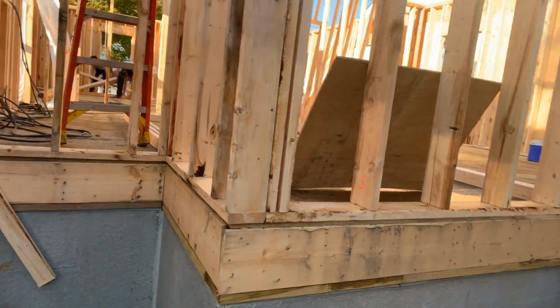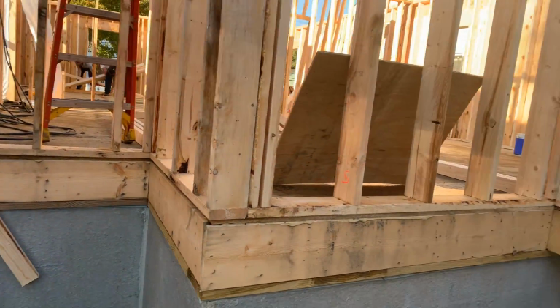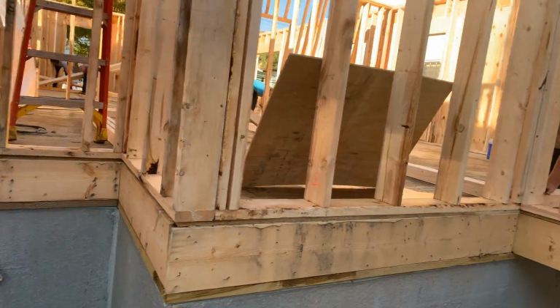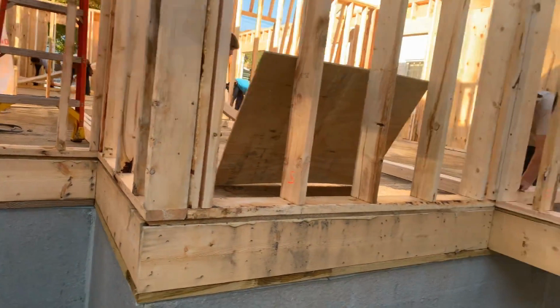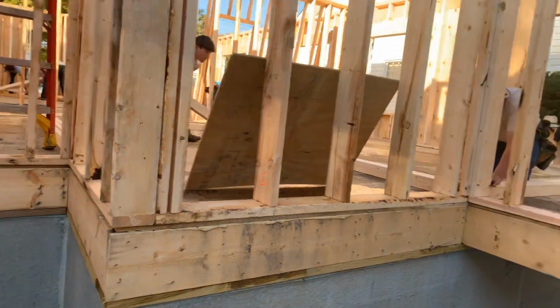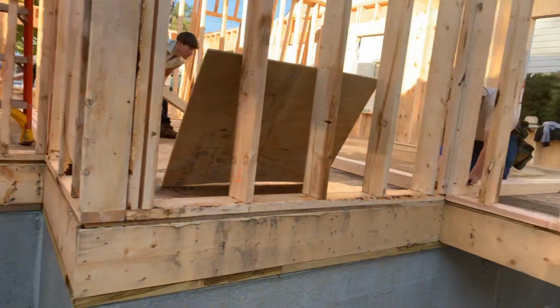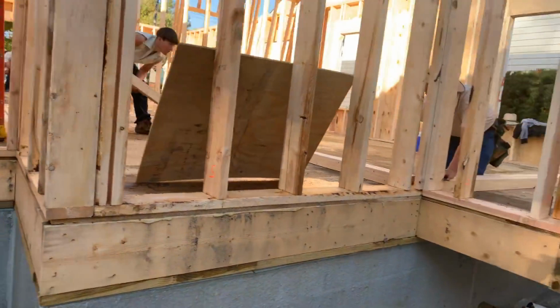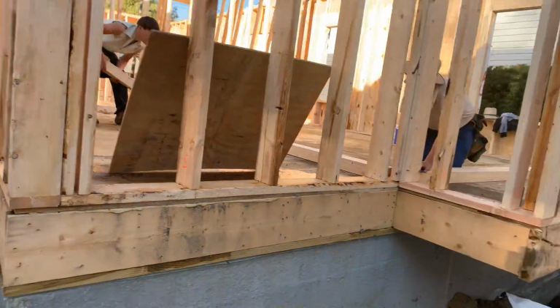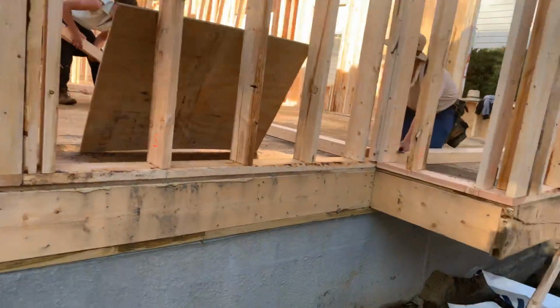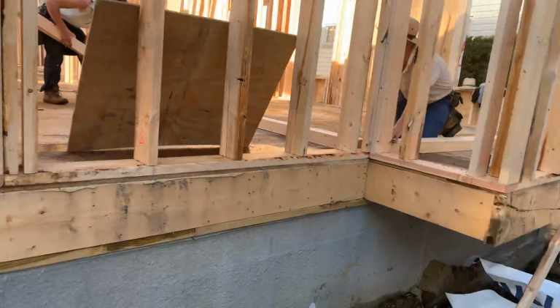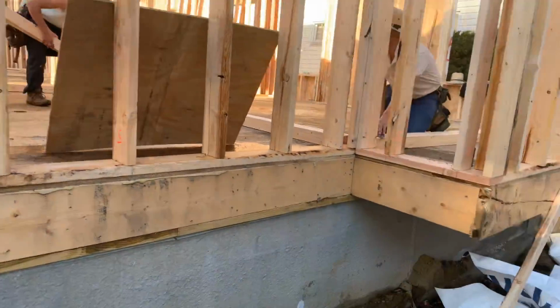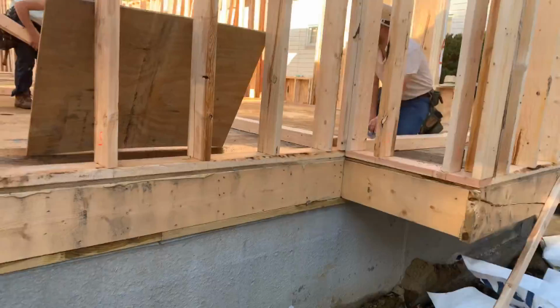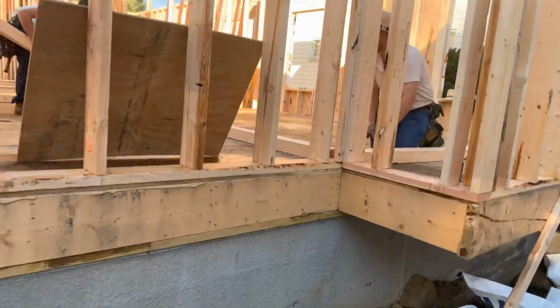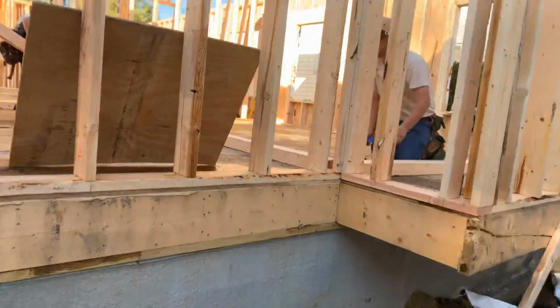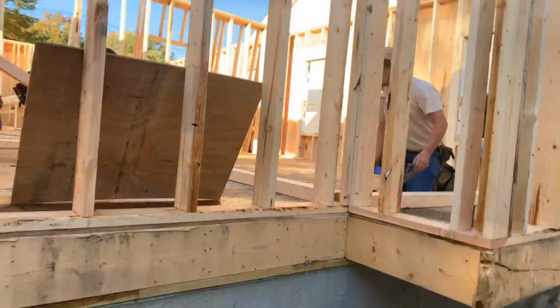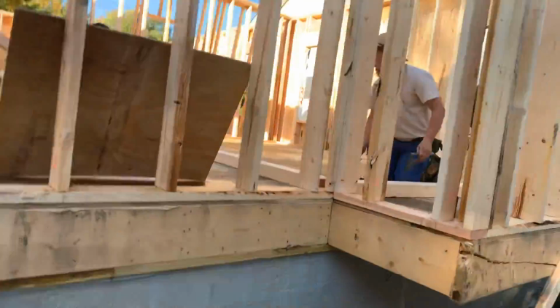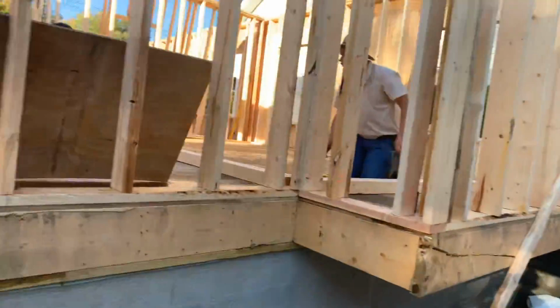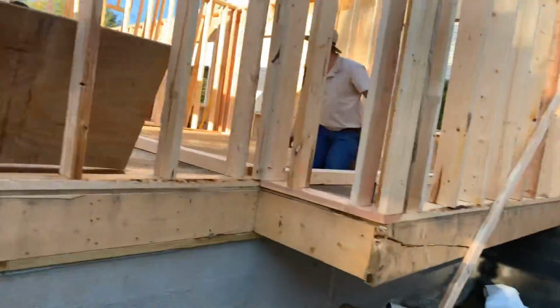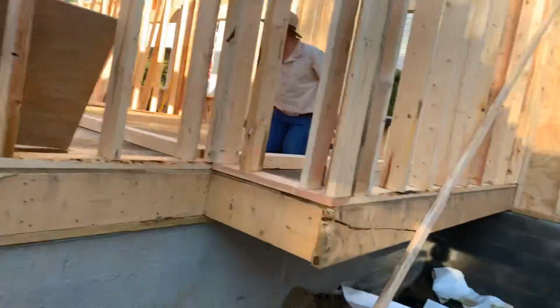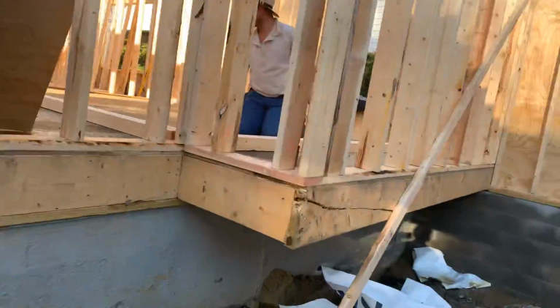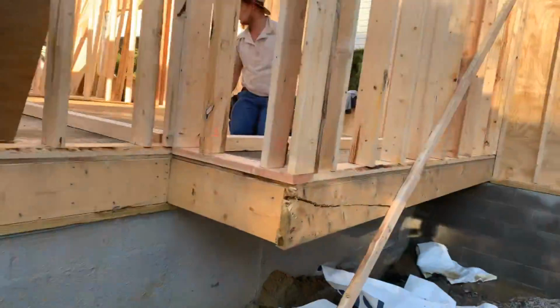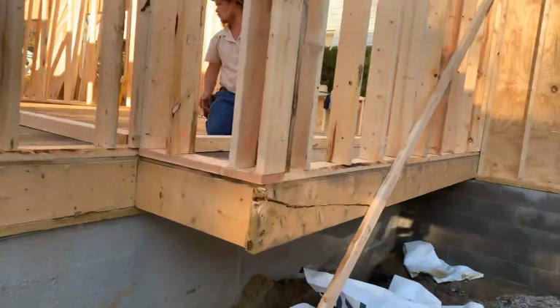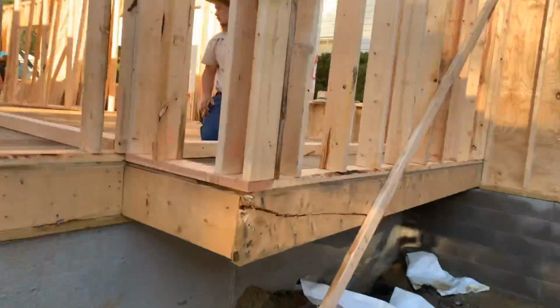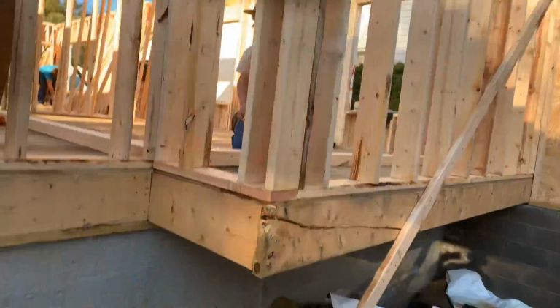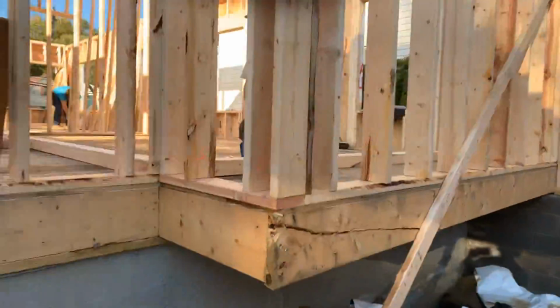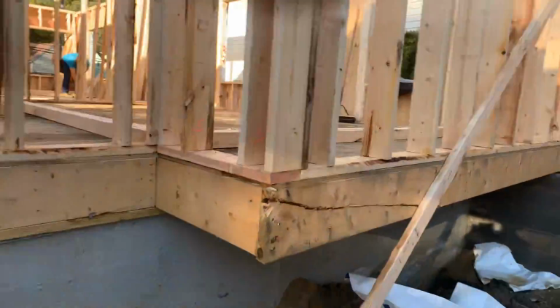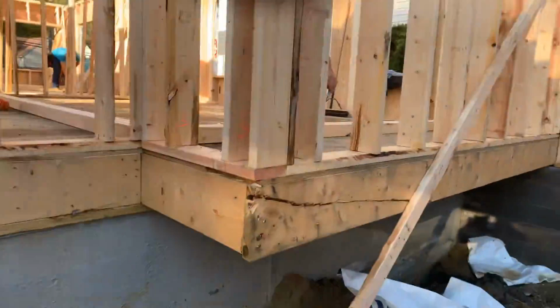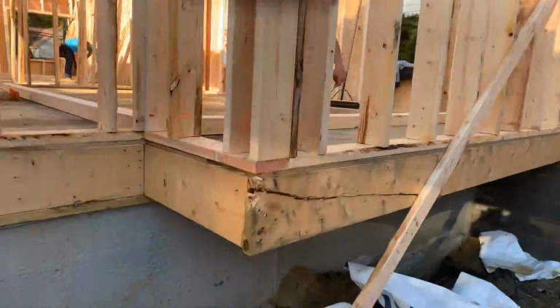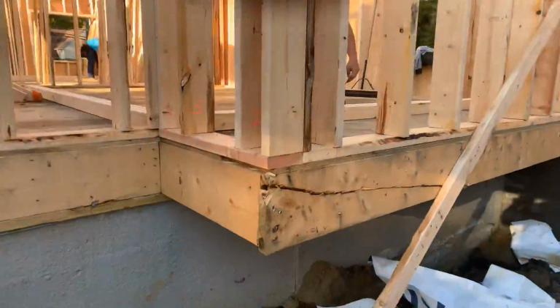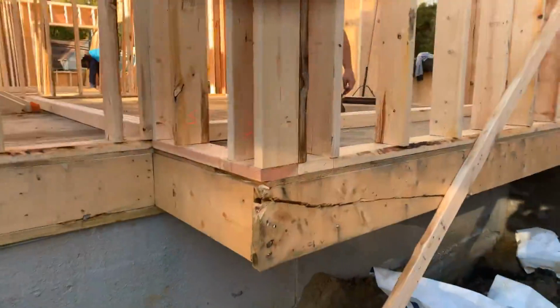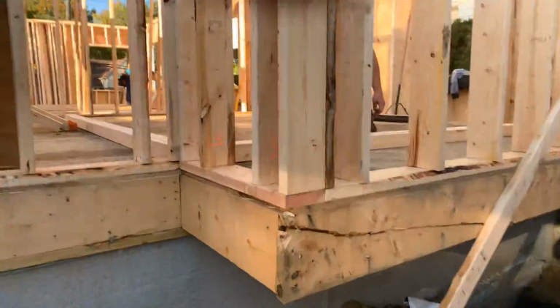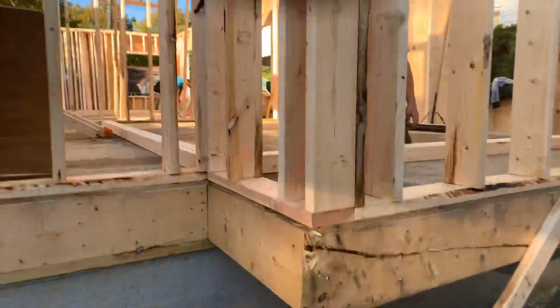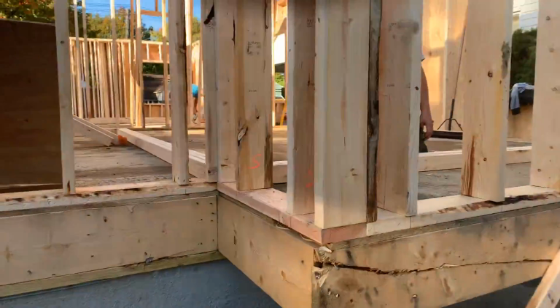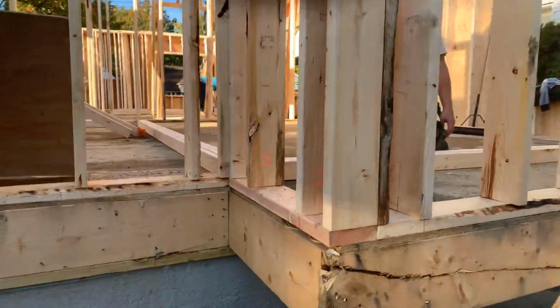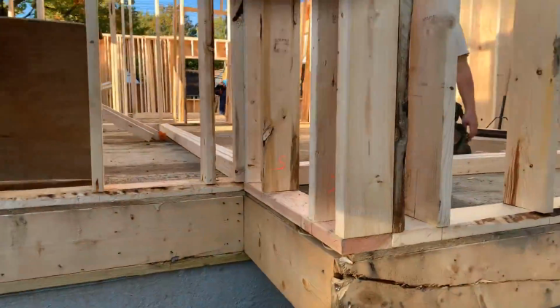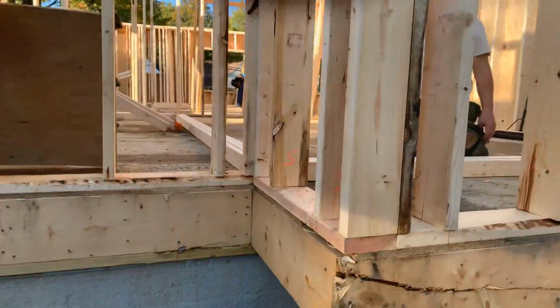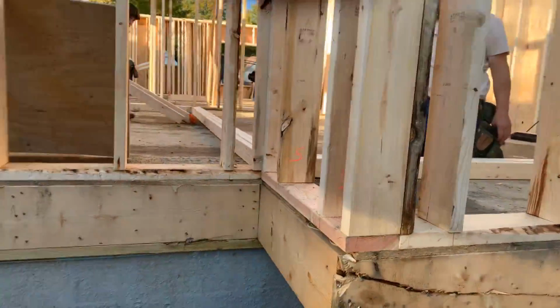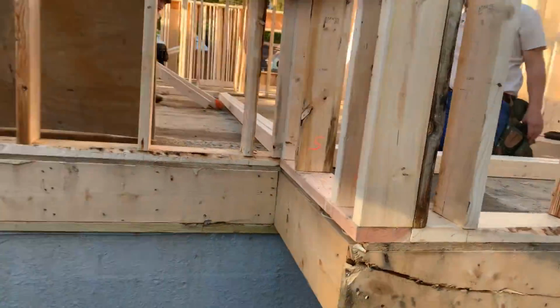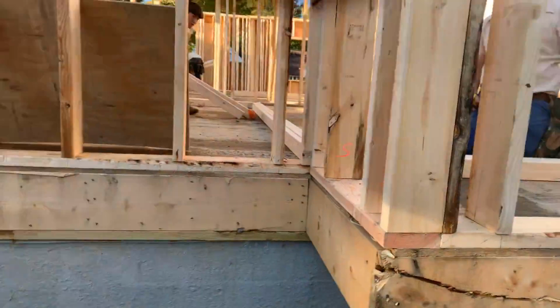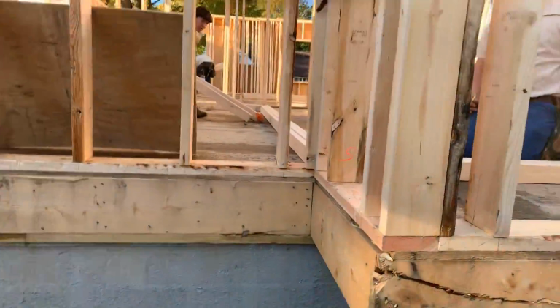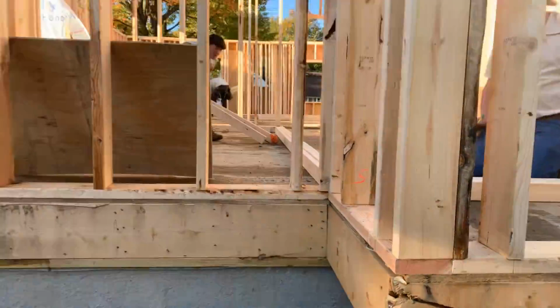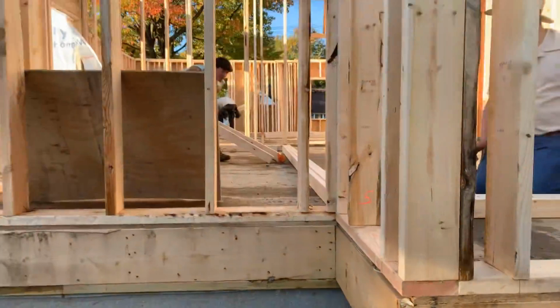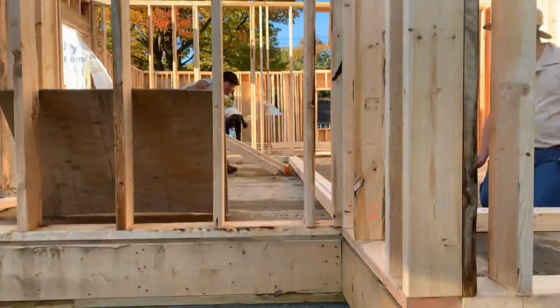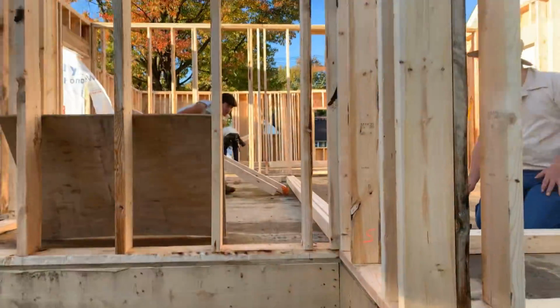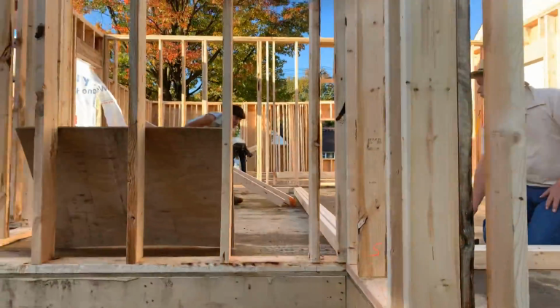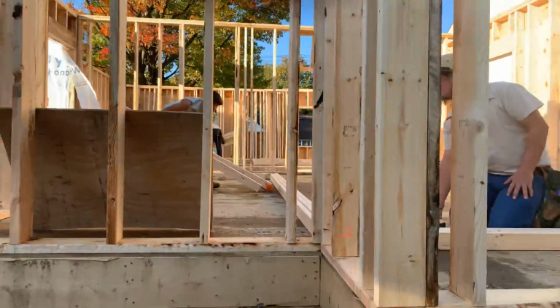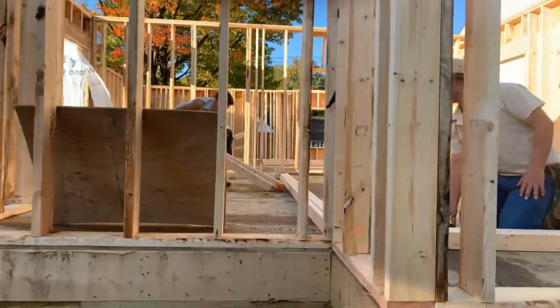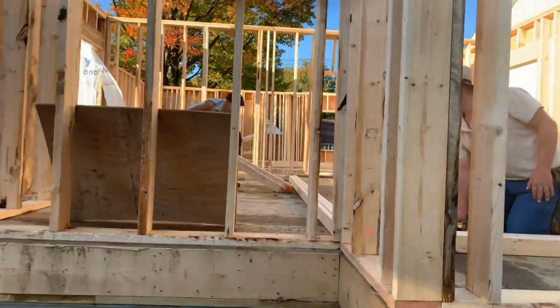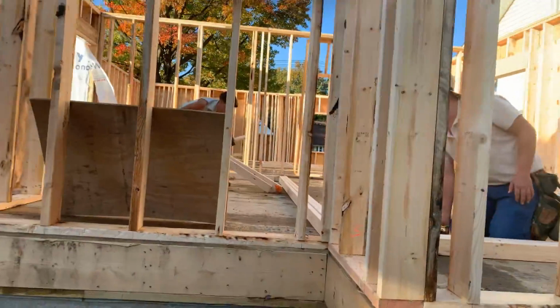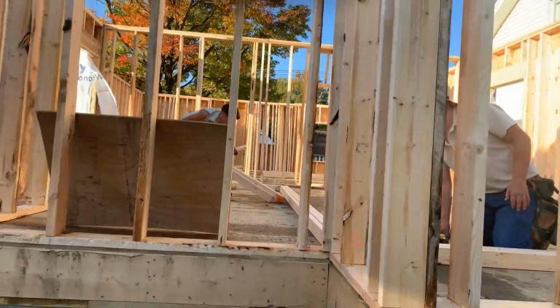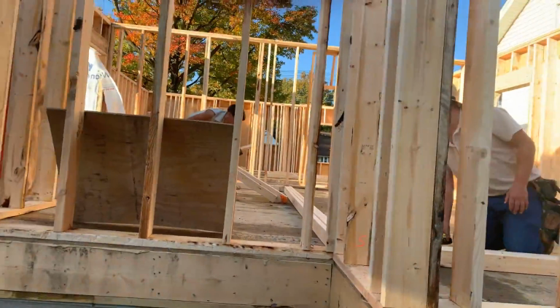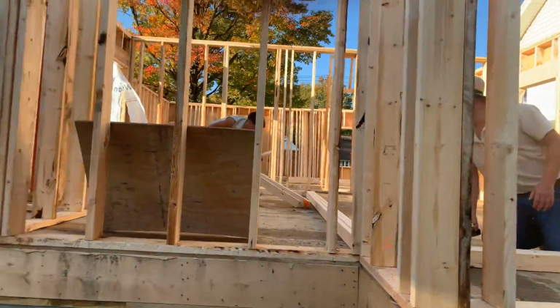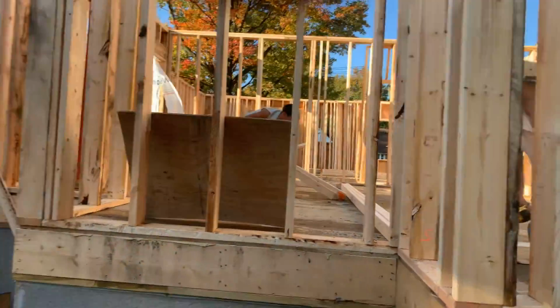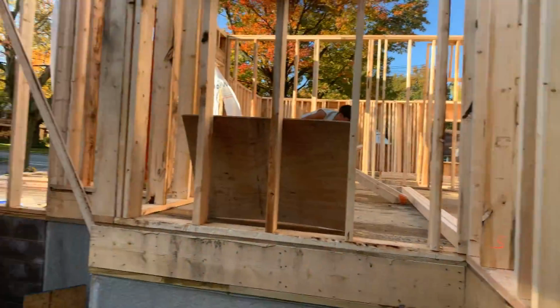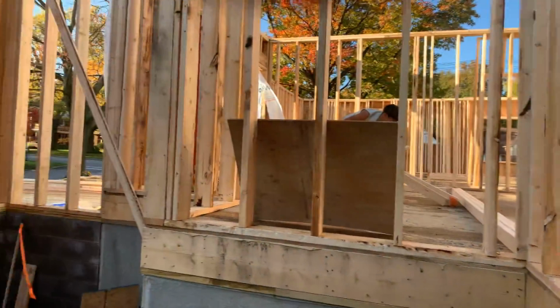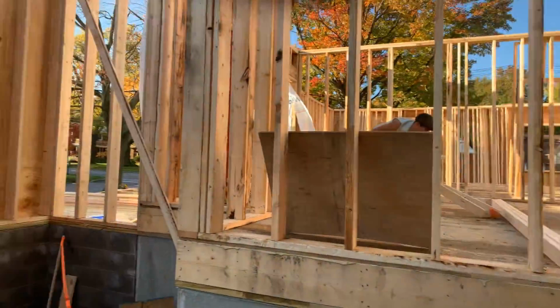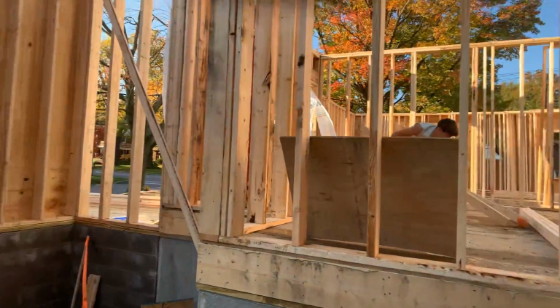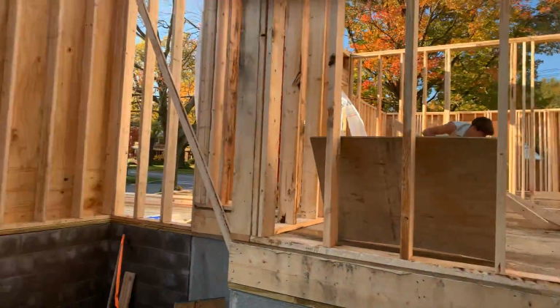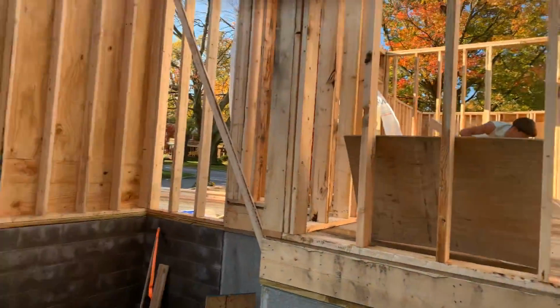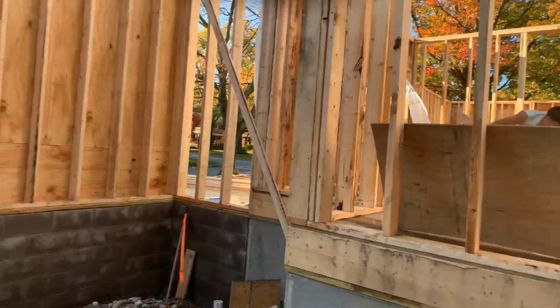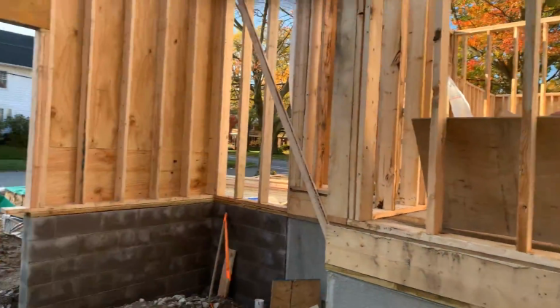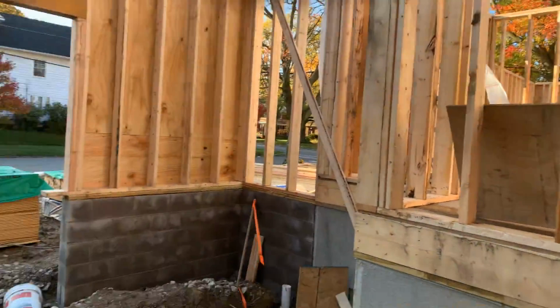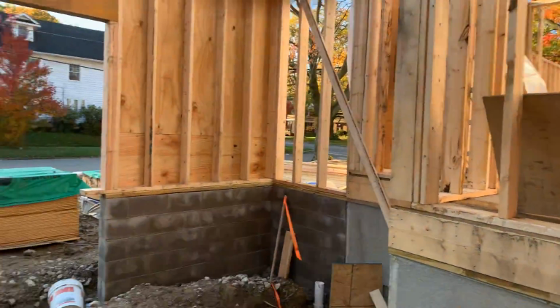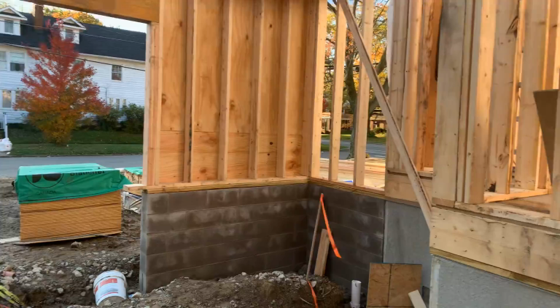Right now they're building all the interior walls. They've got them laid down, building them up, and setting them in place.